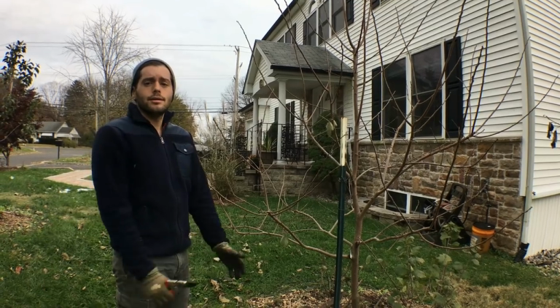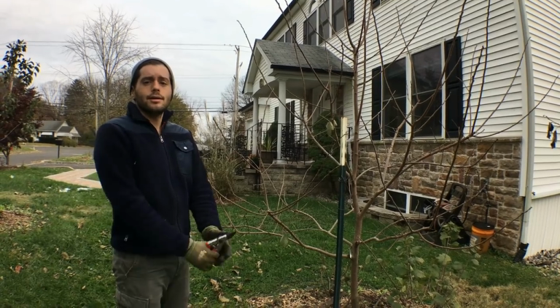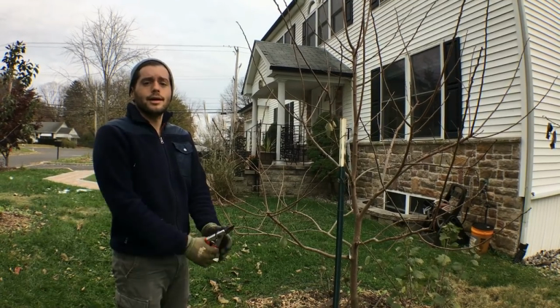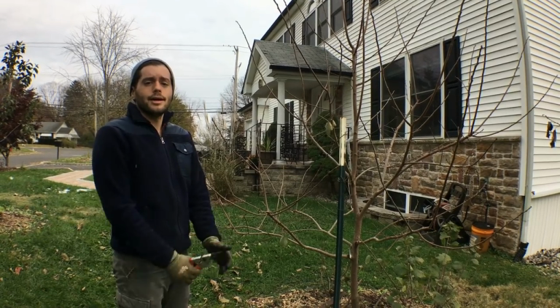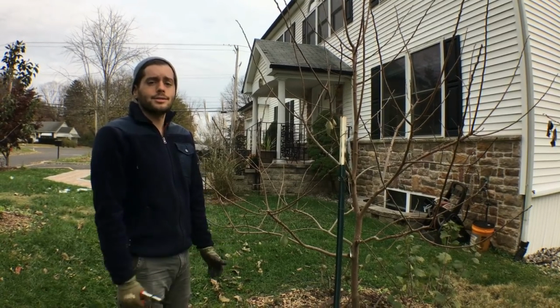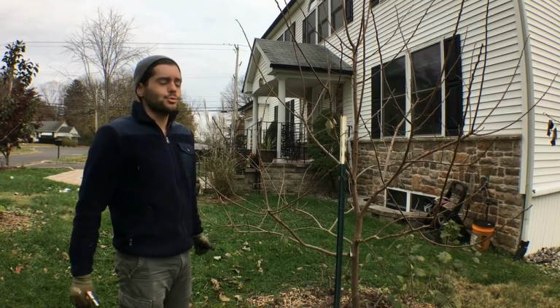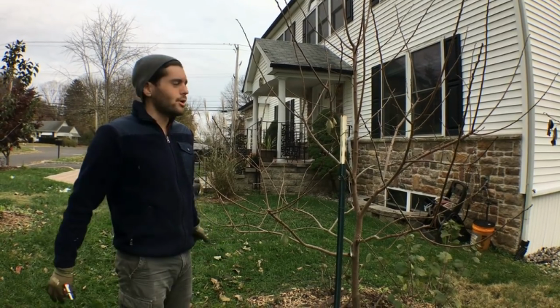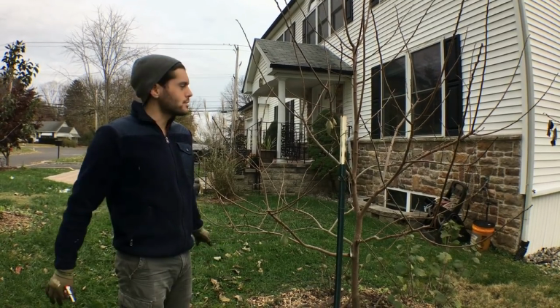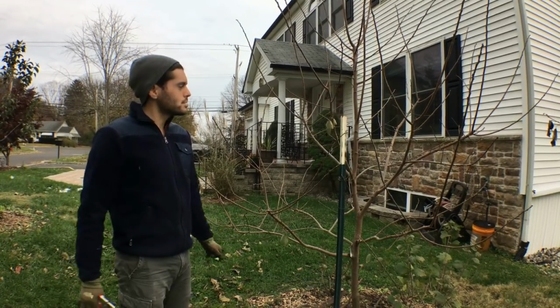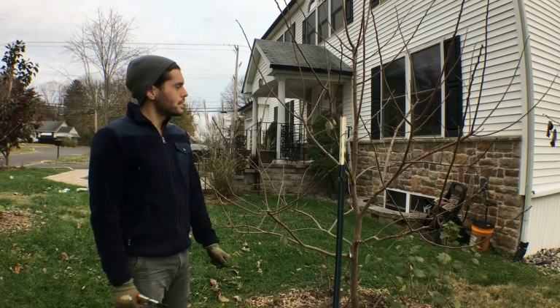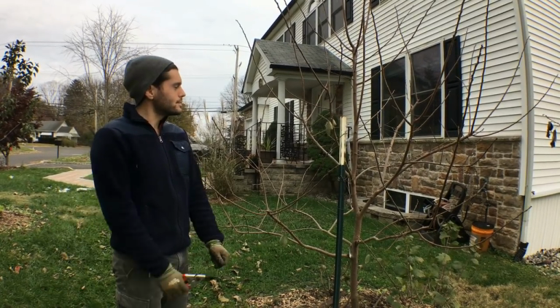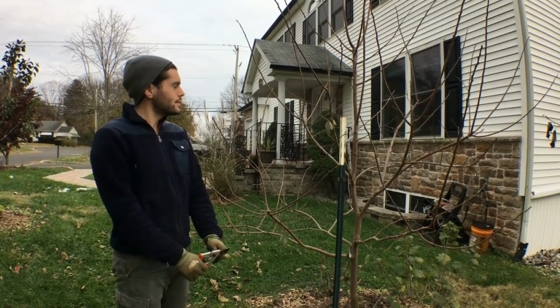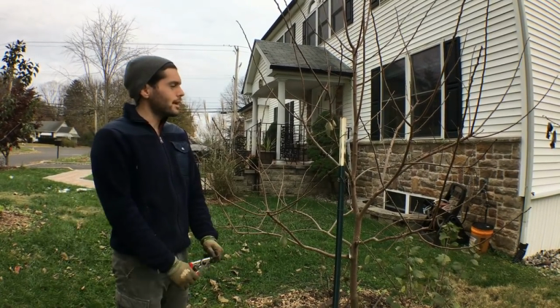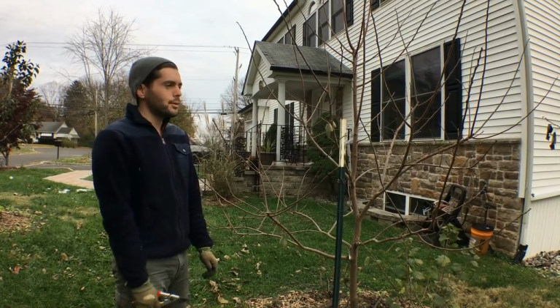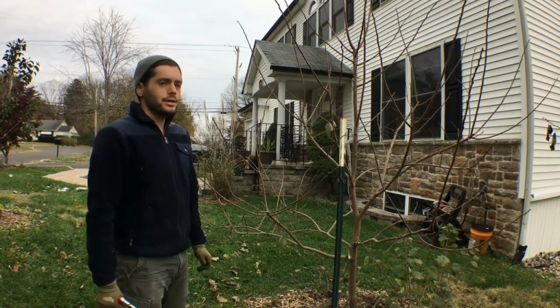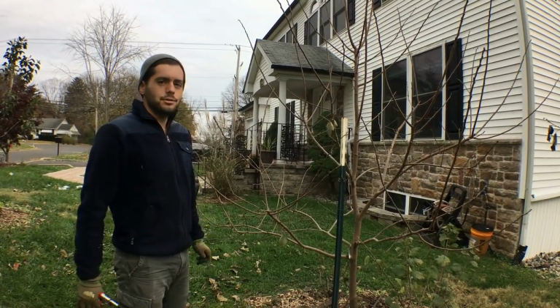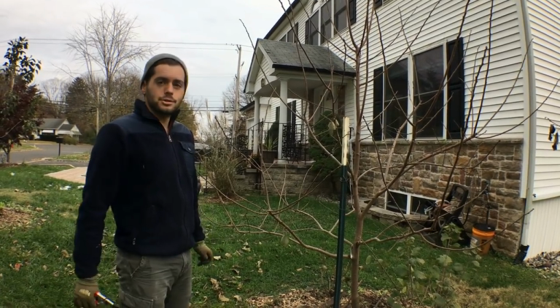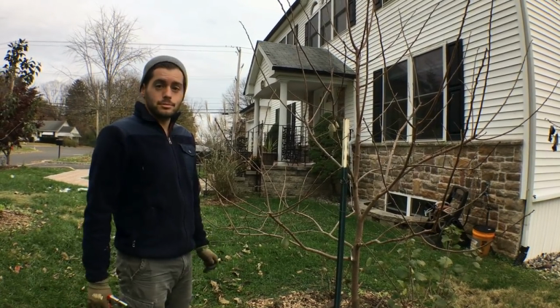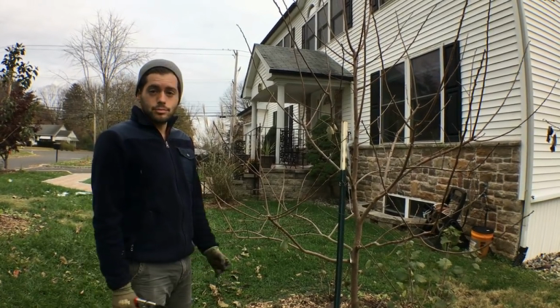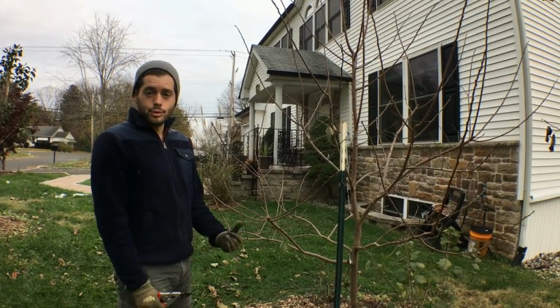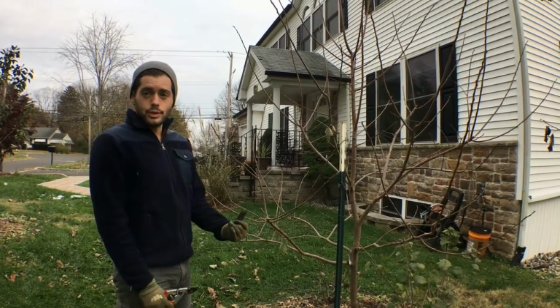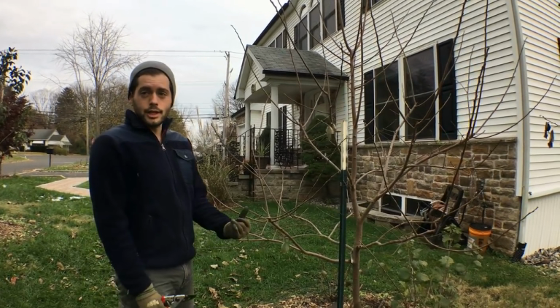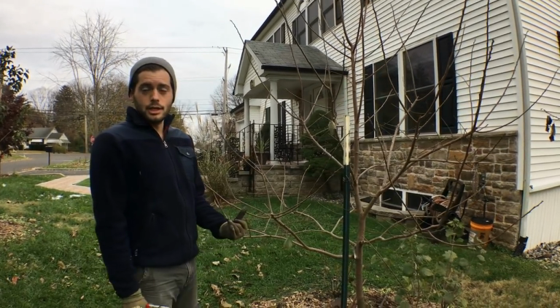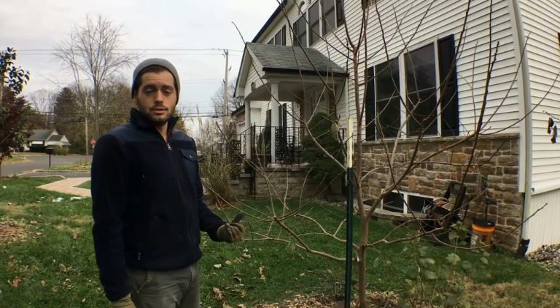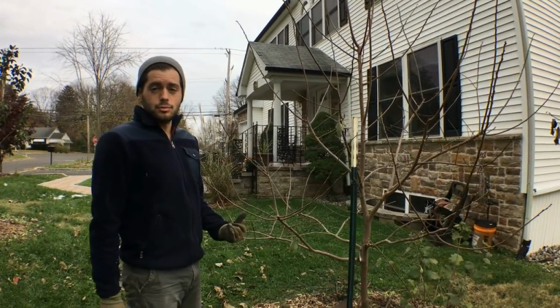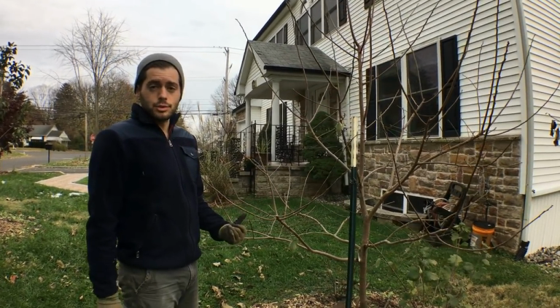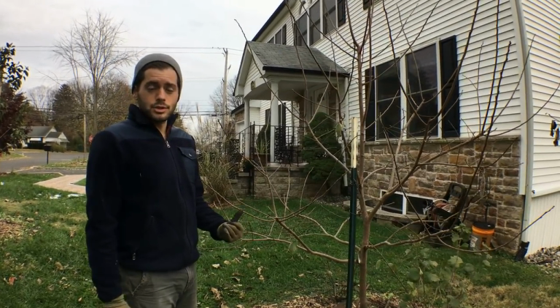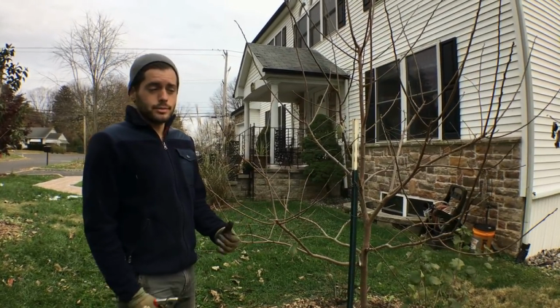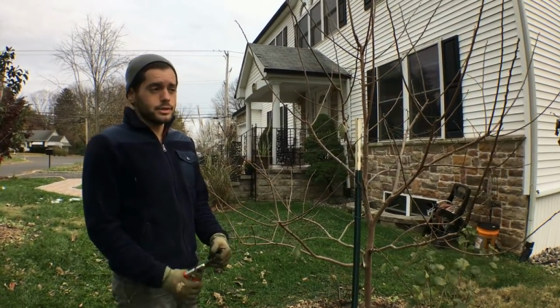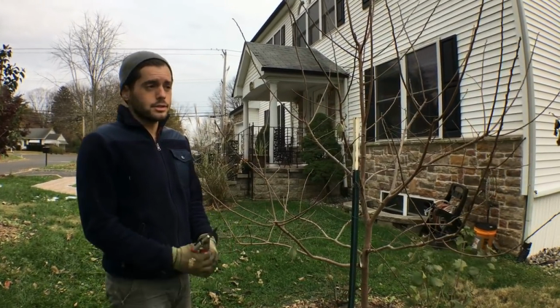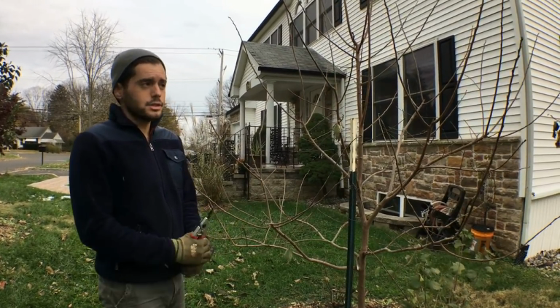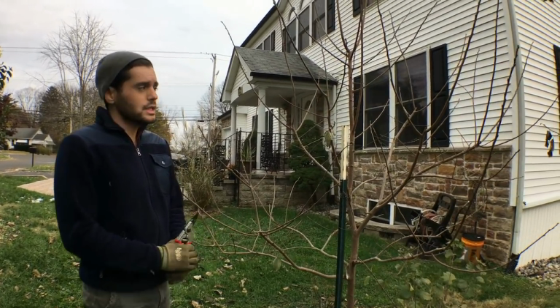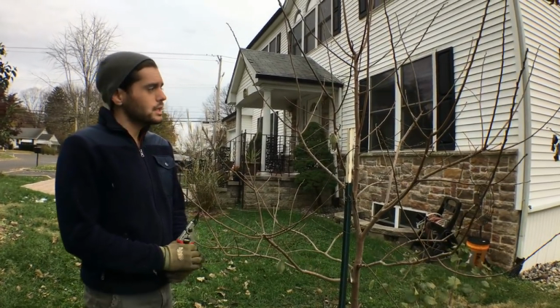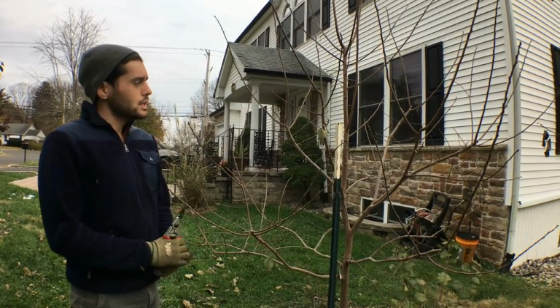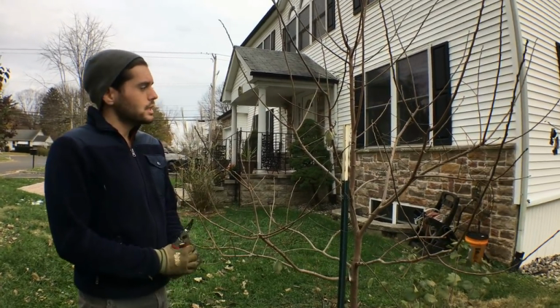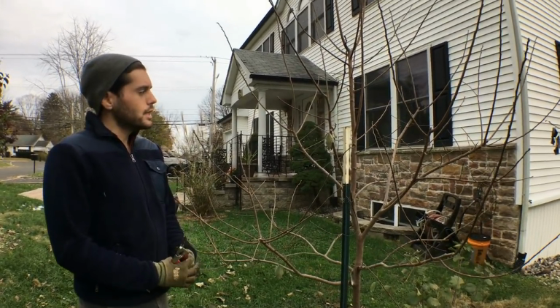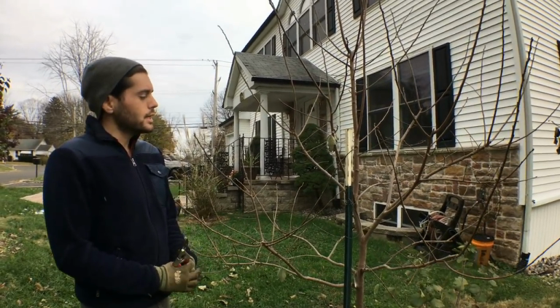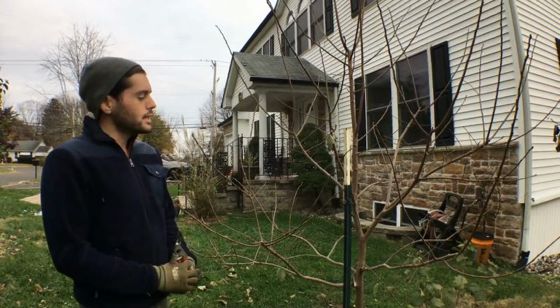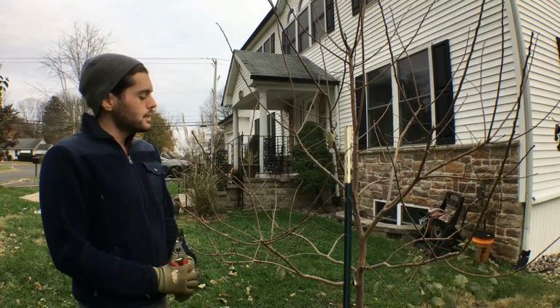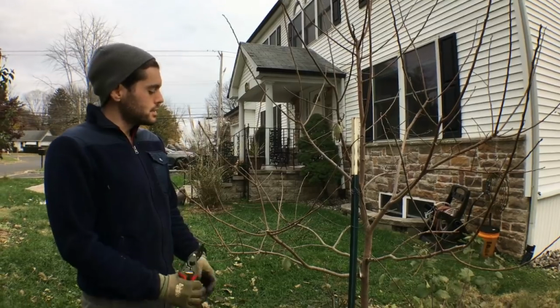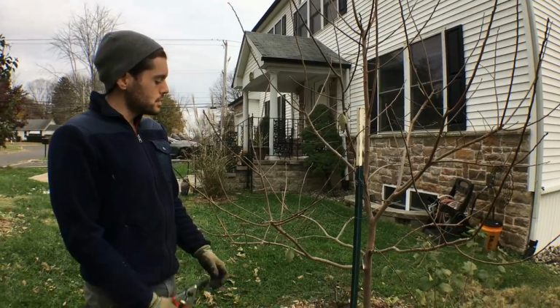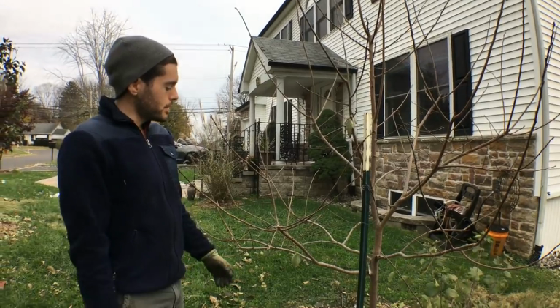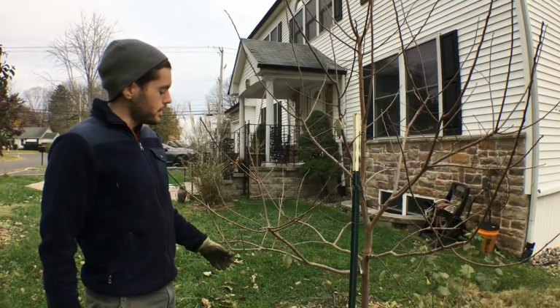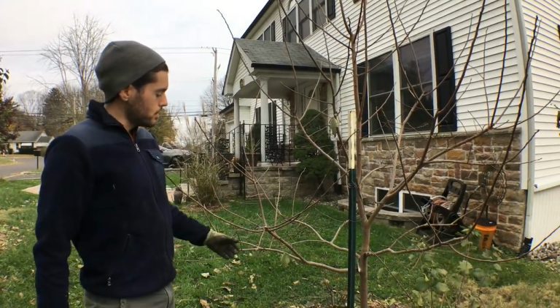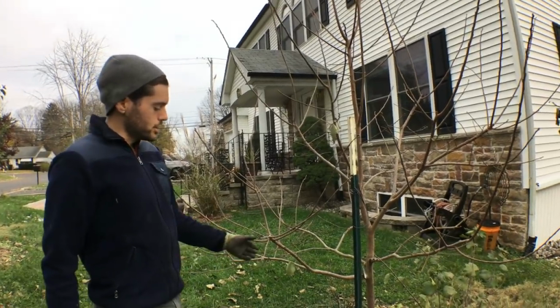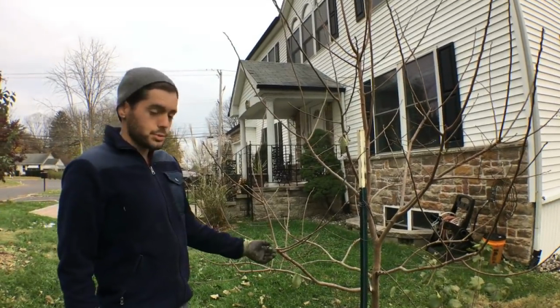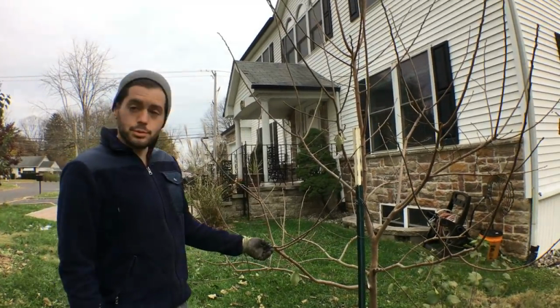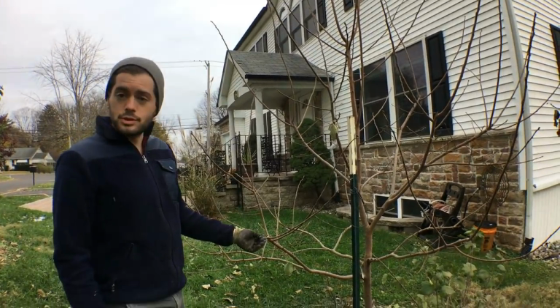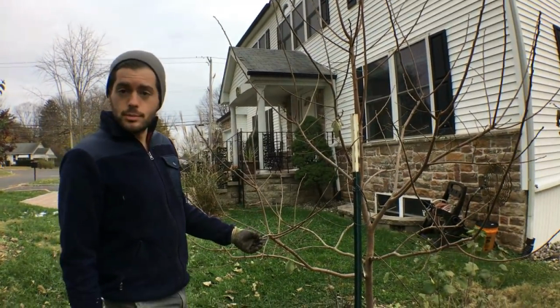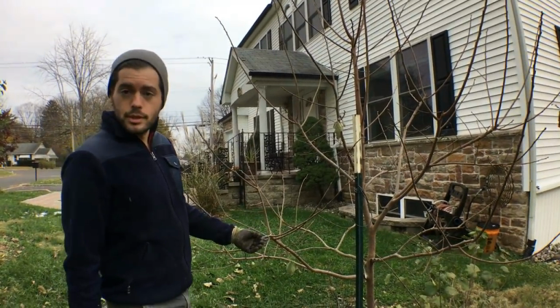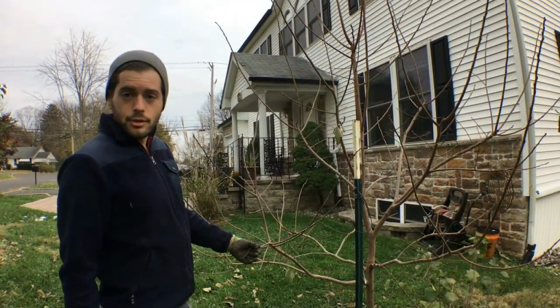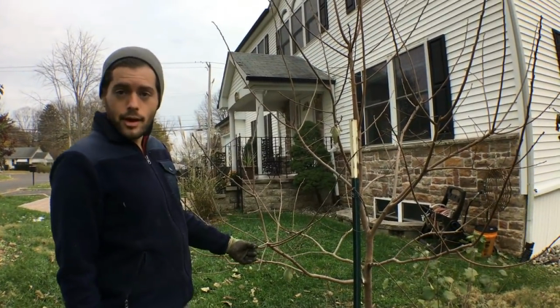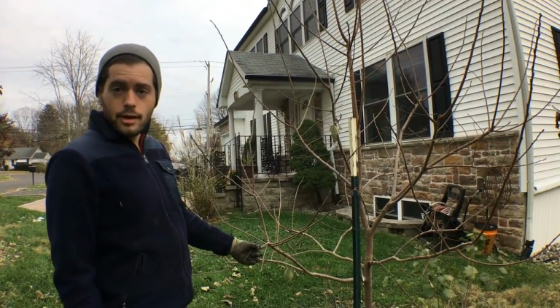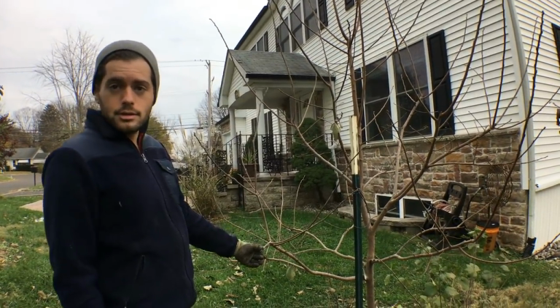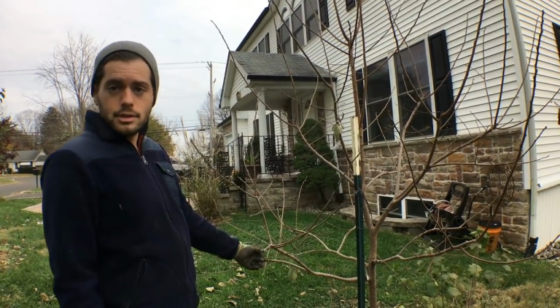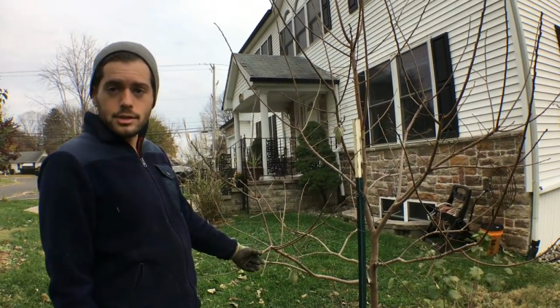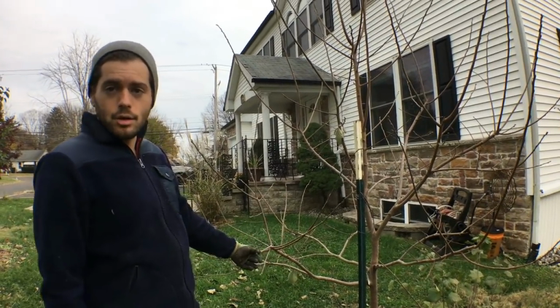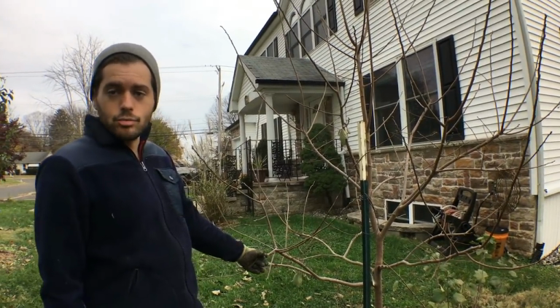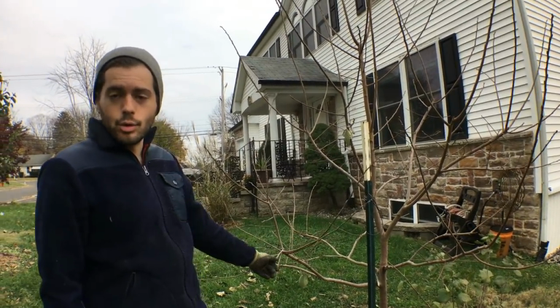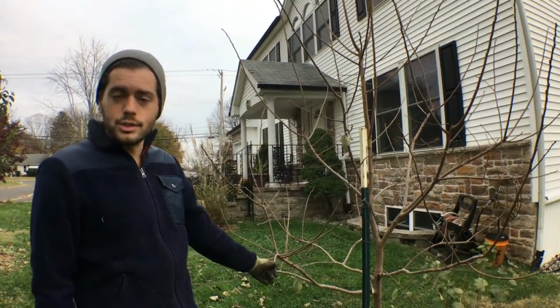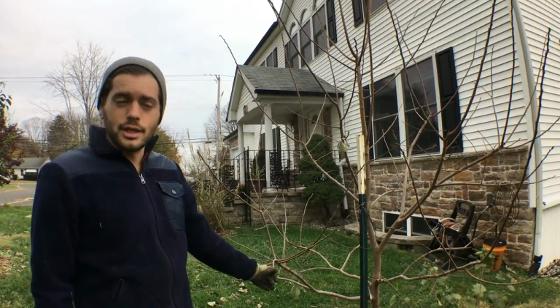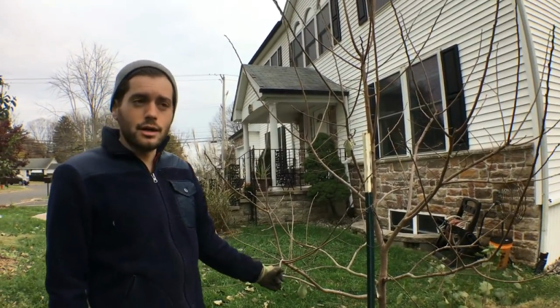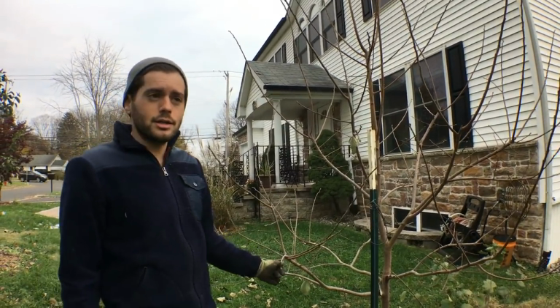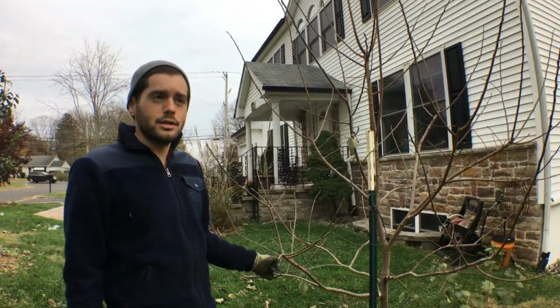Hey guys, it's Ross and today we're going to do some pruning of persimmons. This is my largest persimmon in the ground — it's called Rosianca.